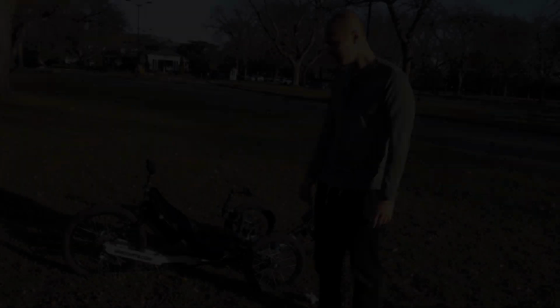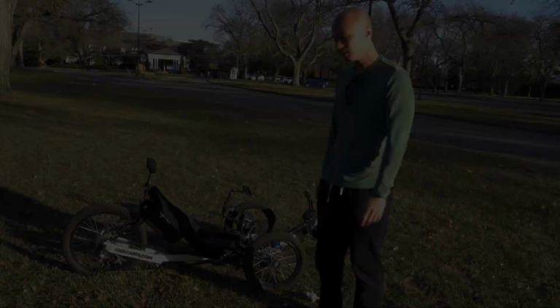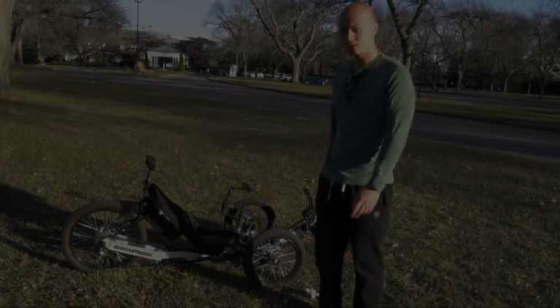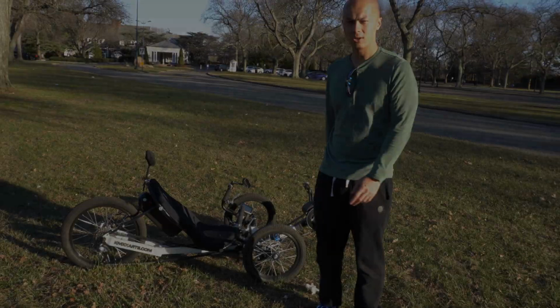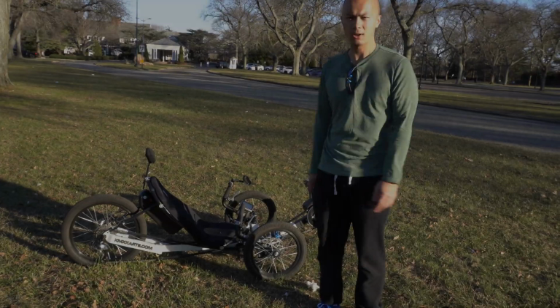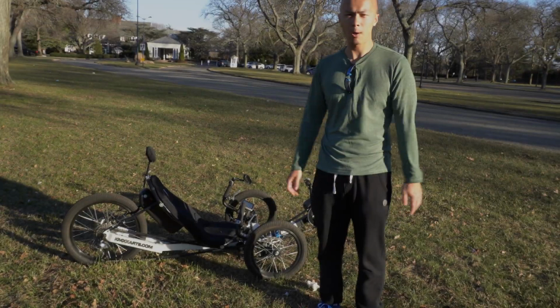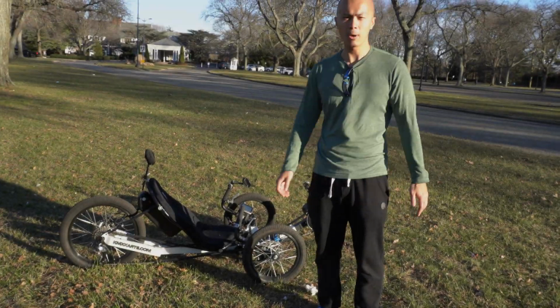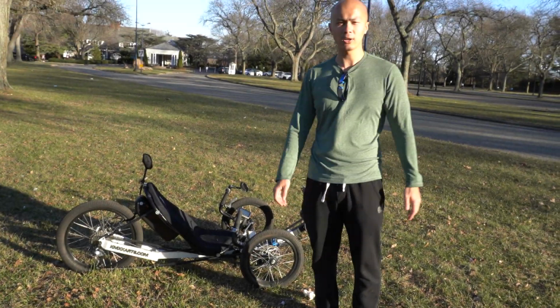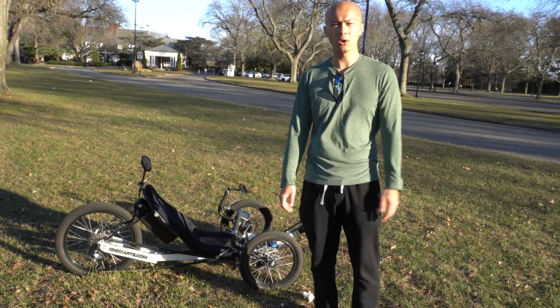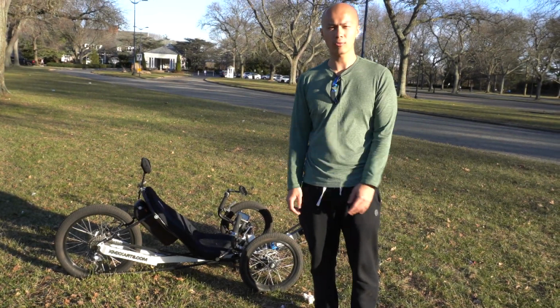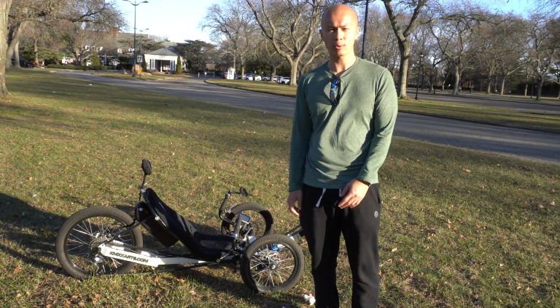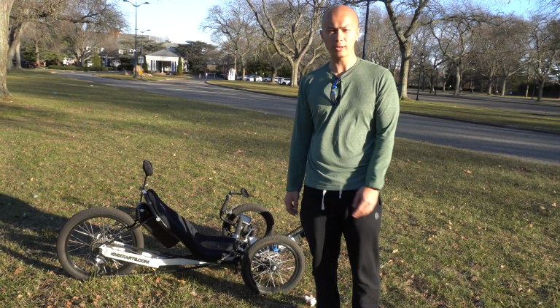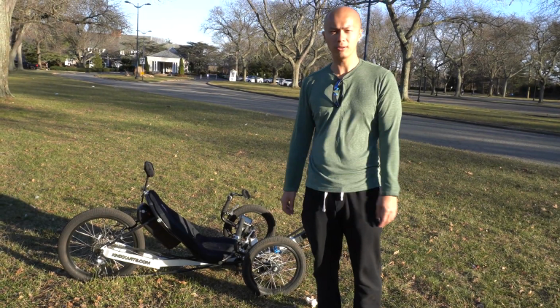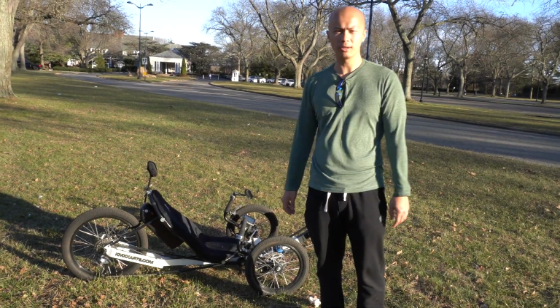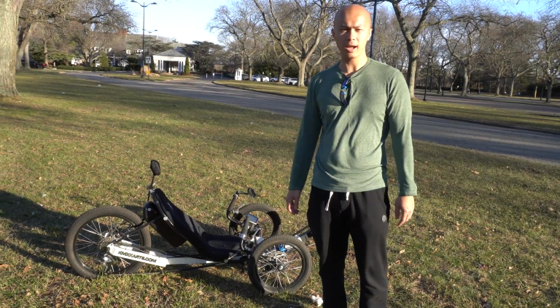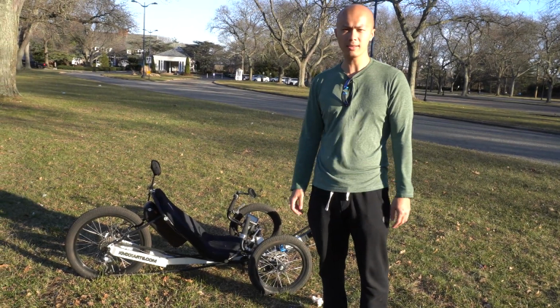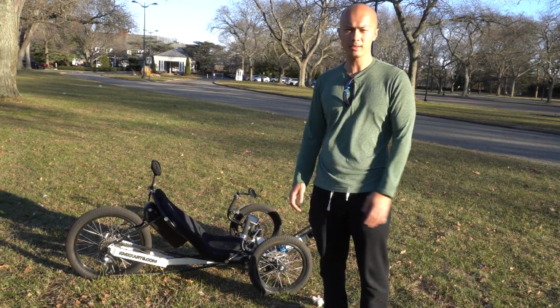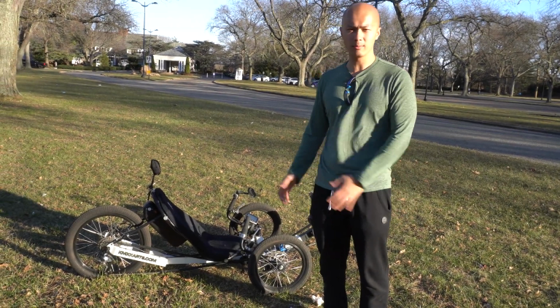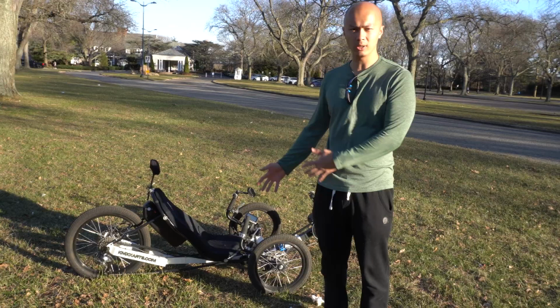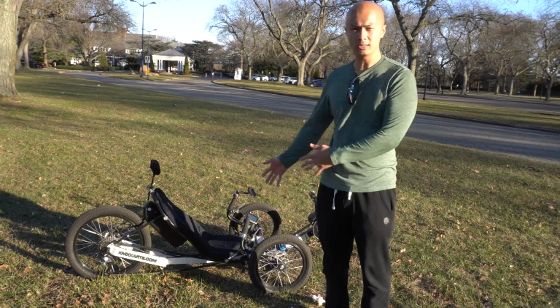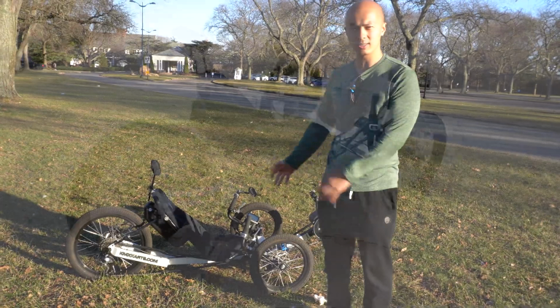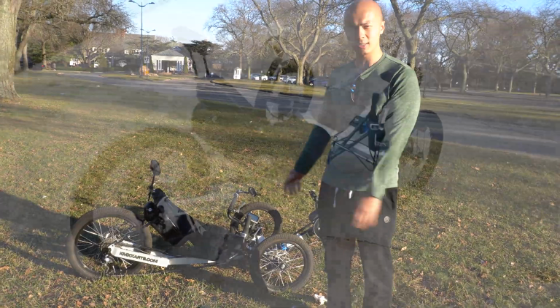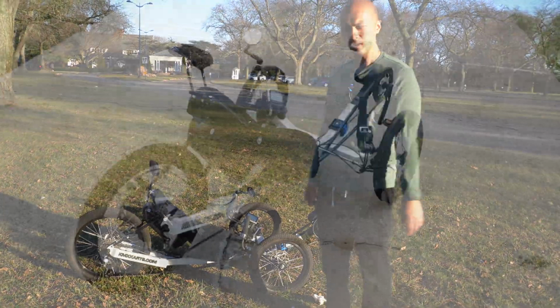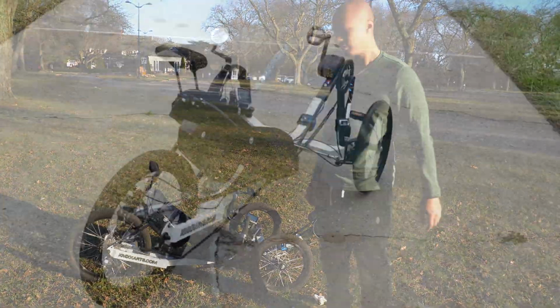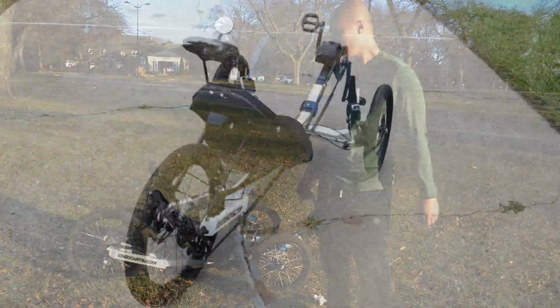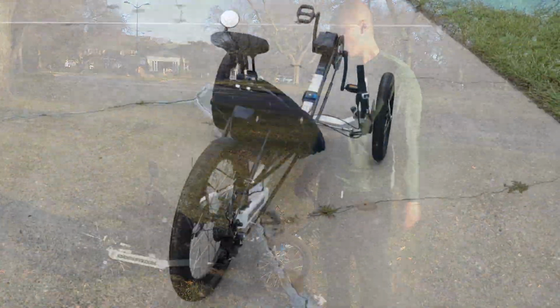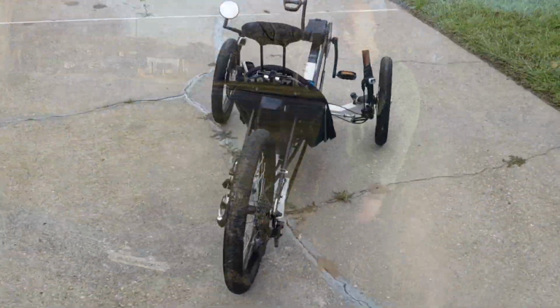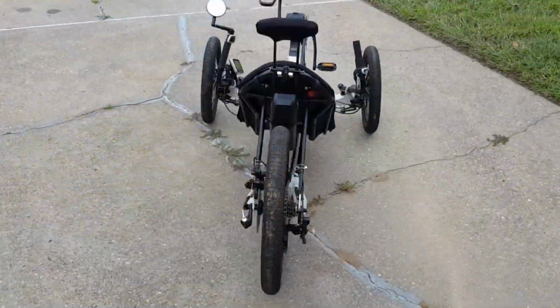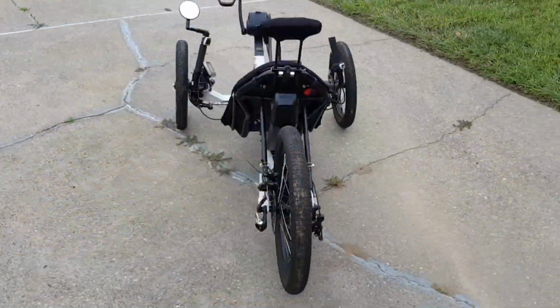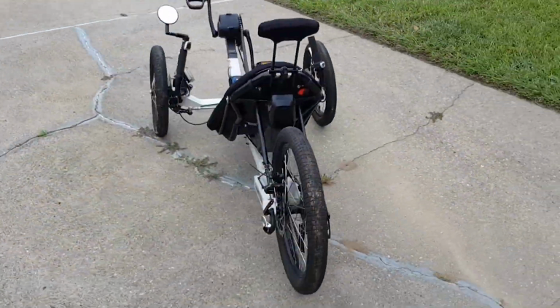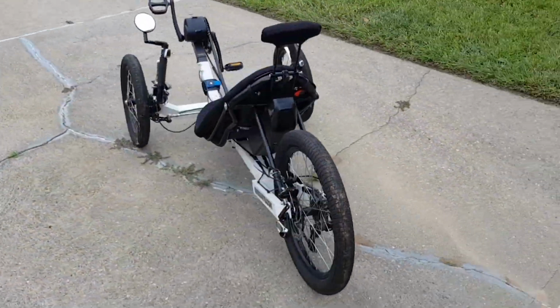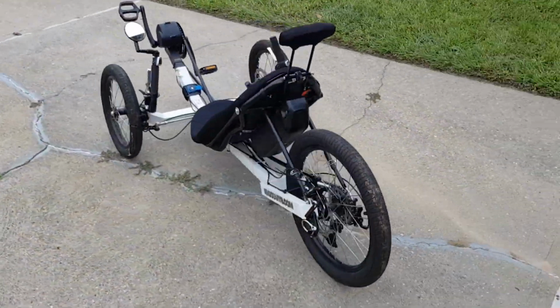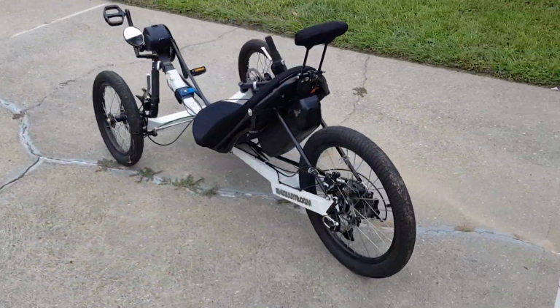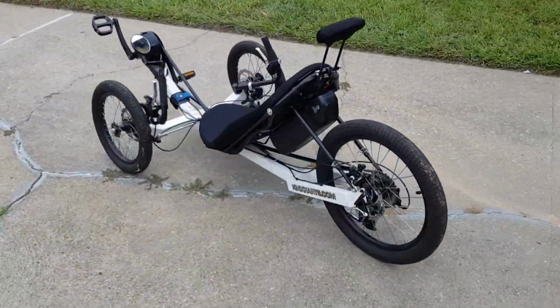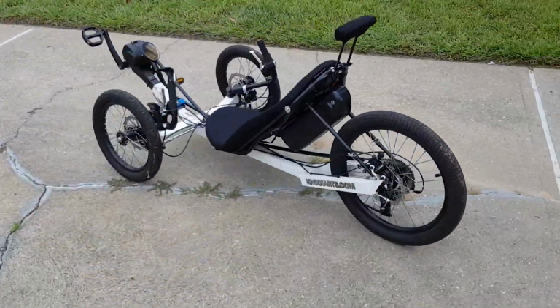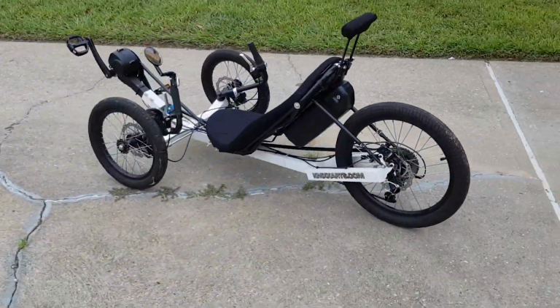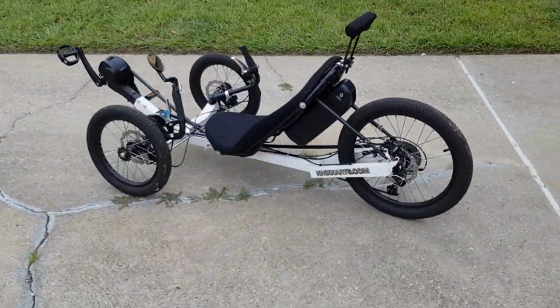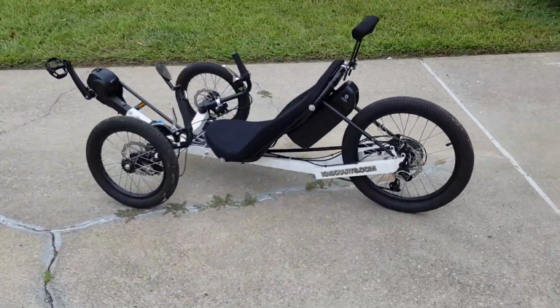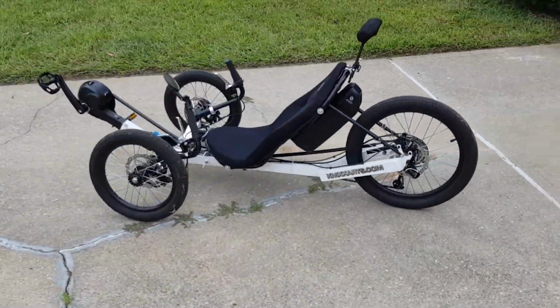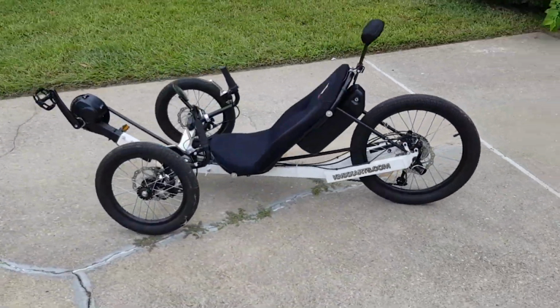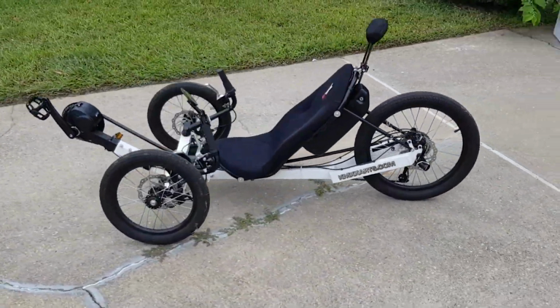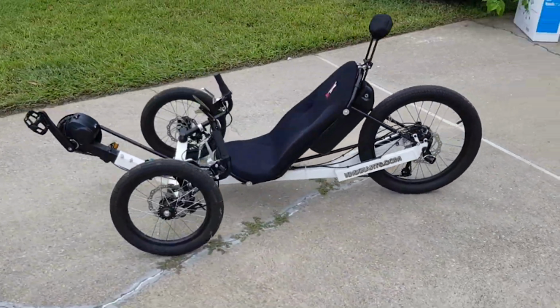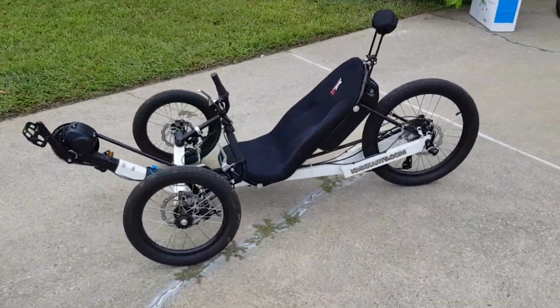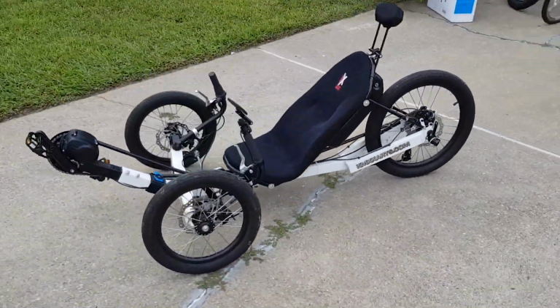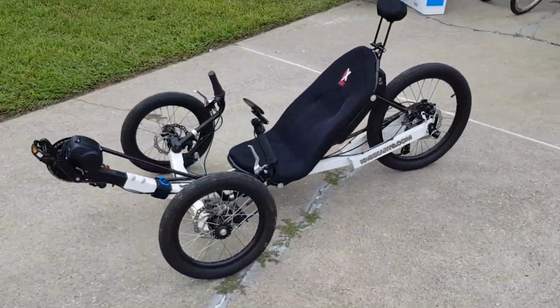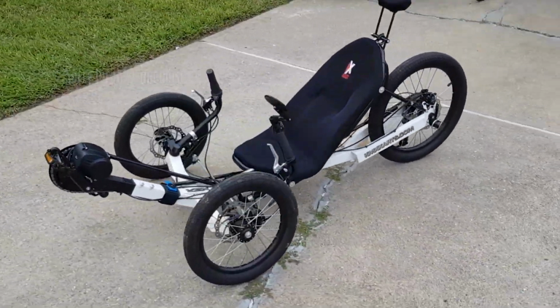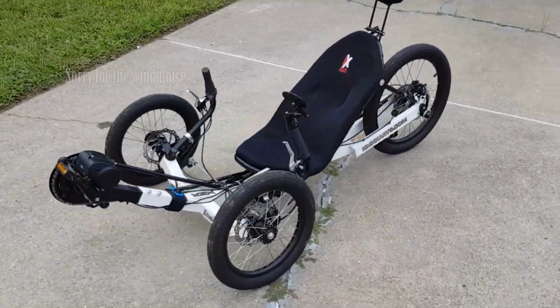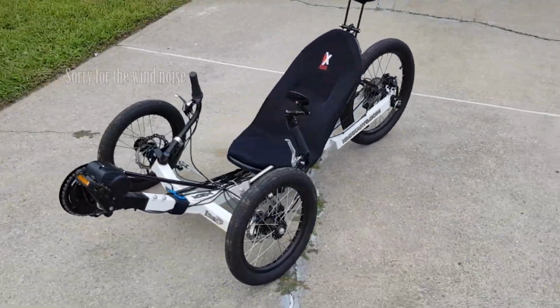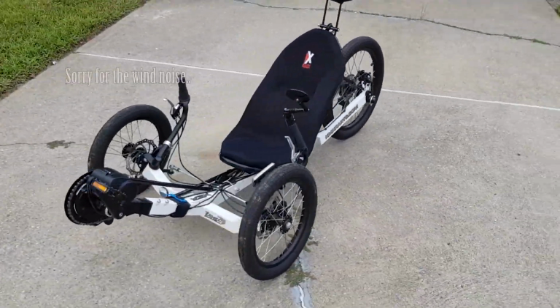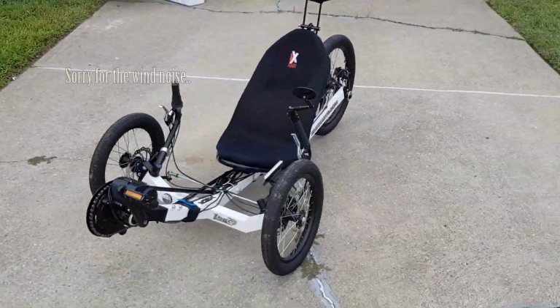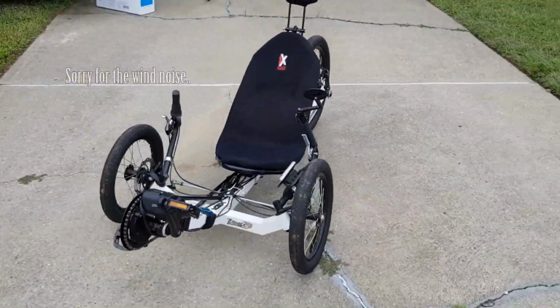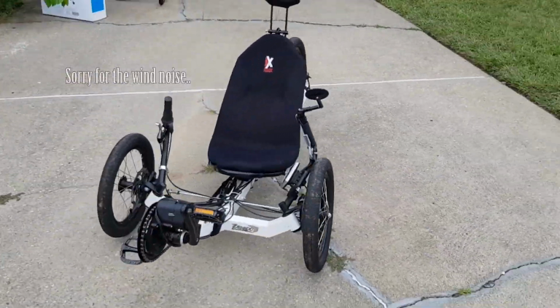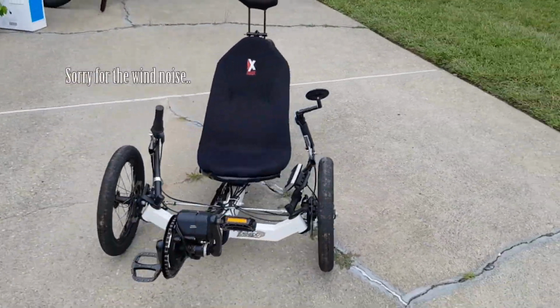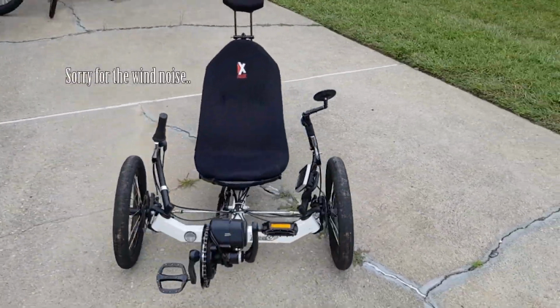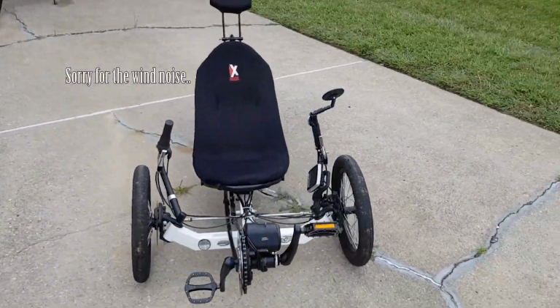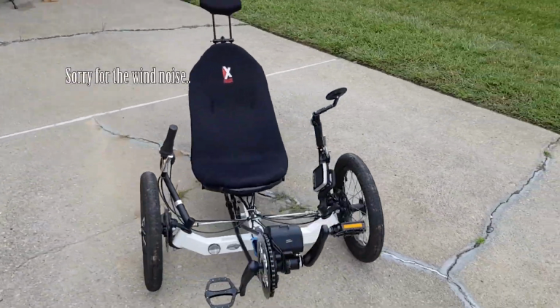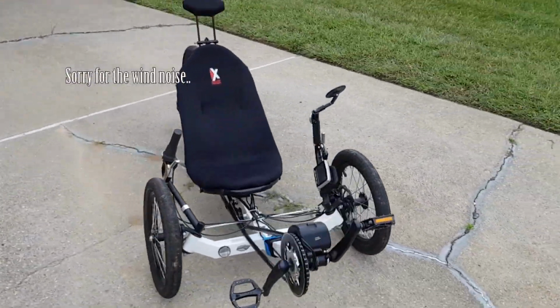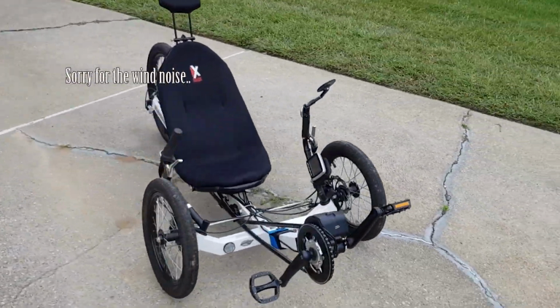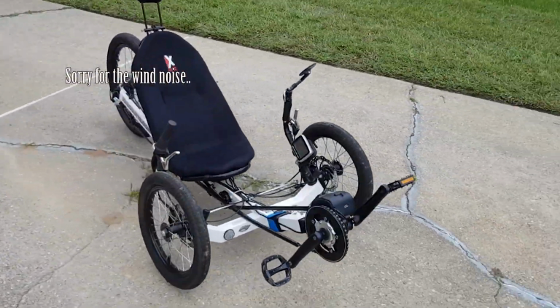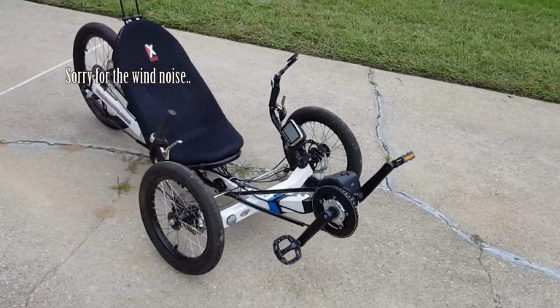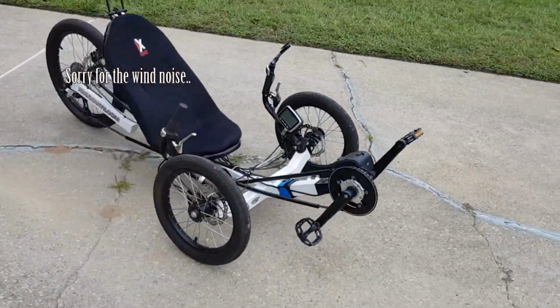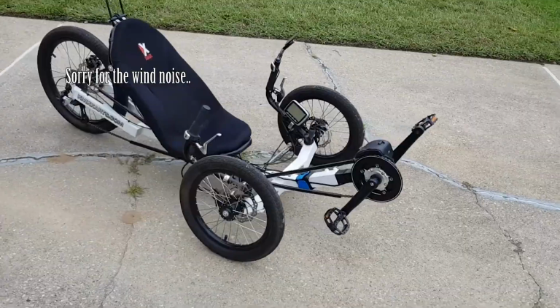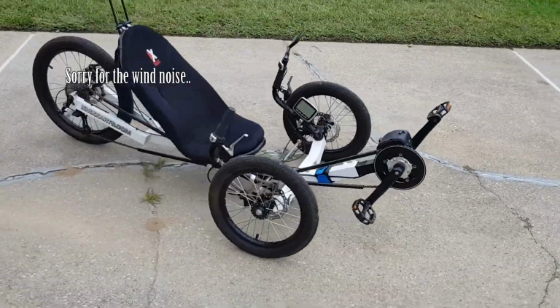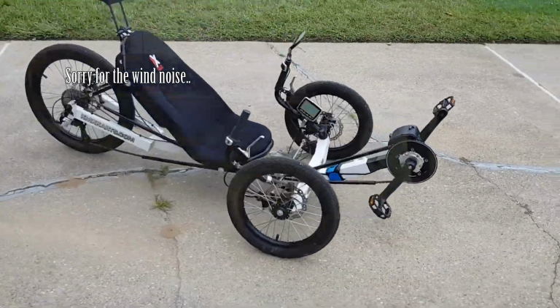I want to go over with you guys the build itself, all the components, and show you some clips of it actually in action.